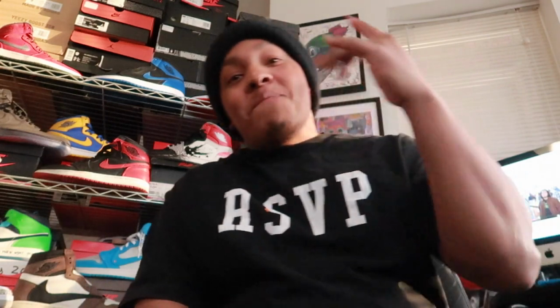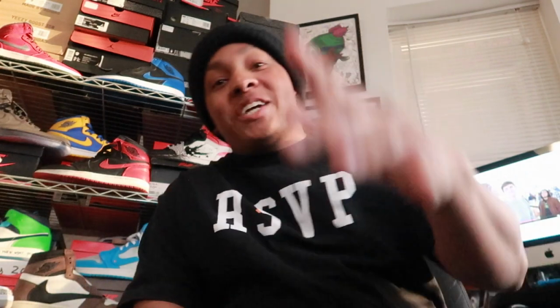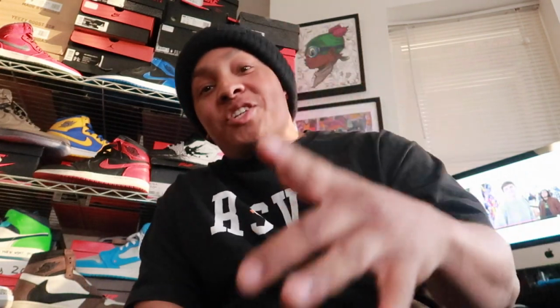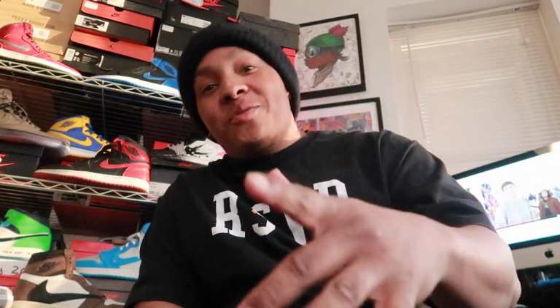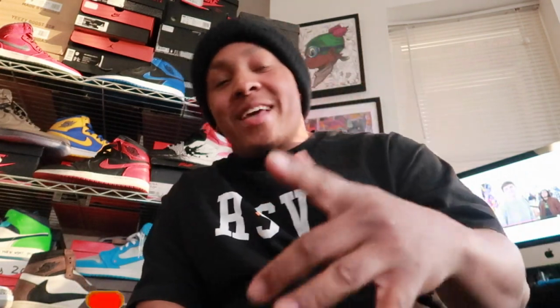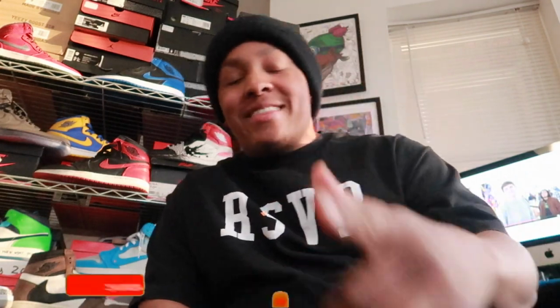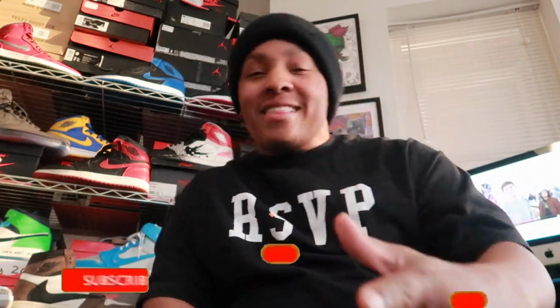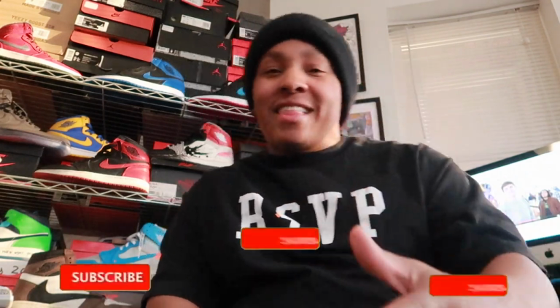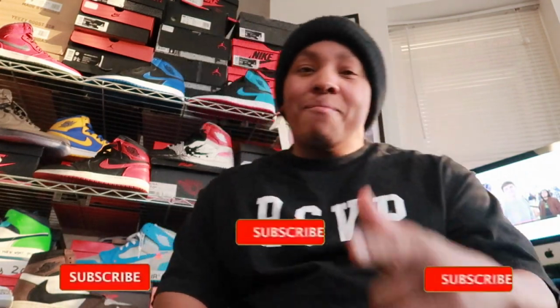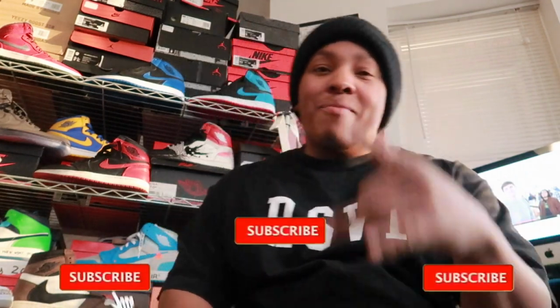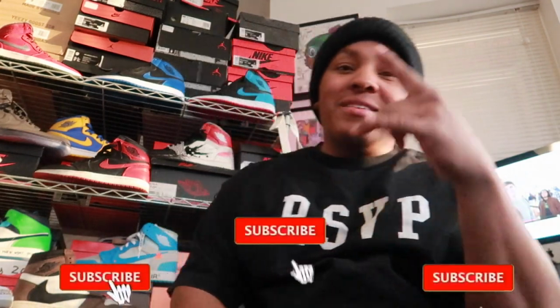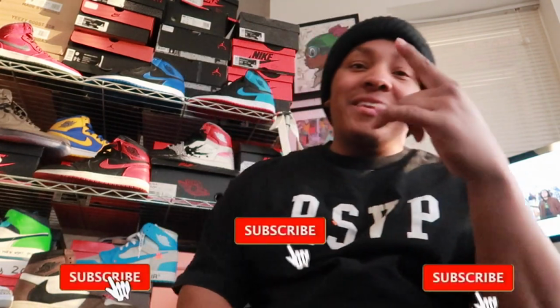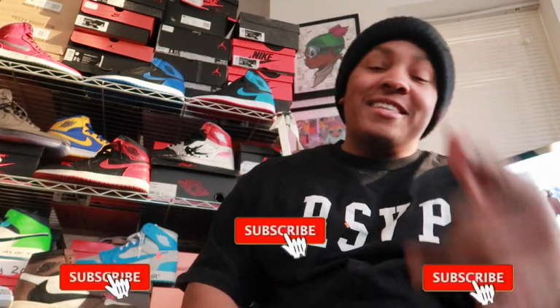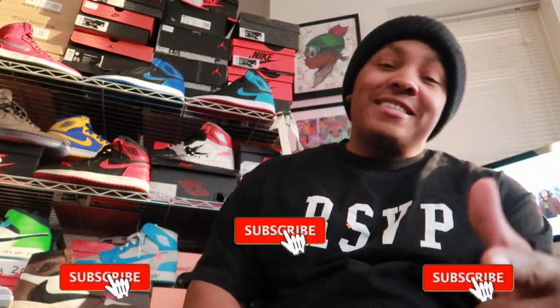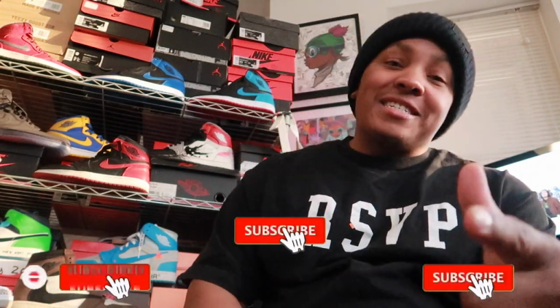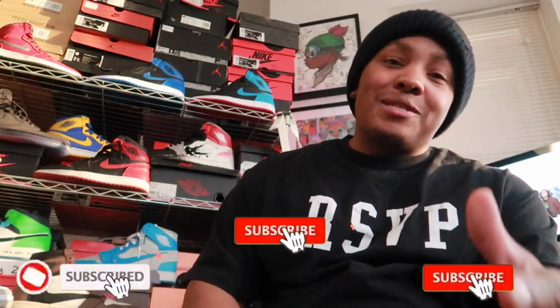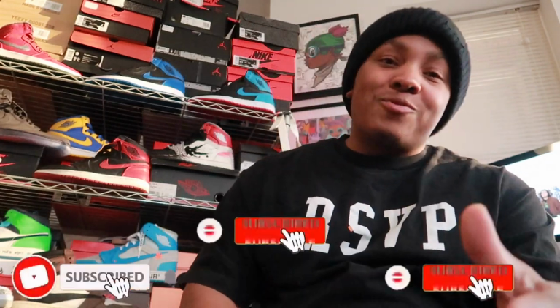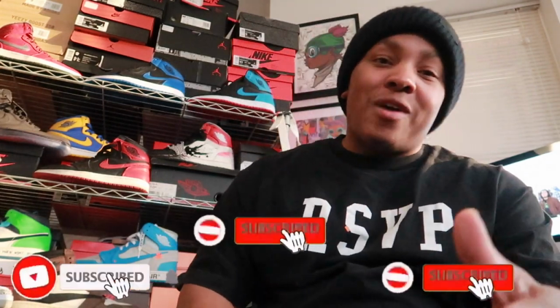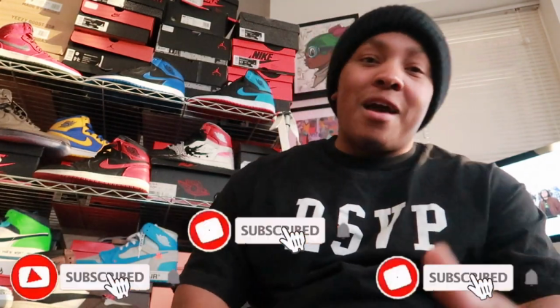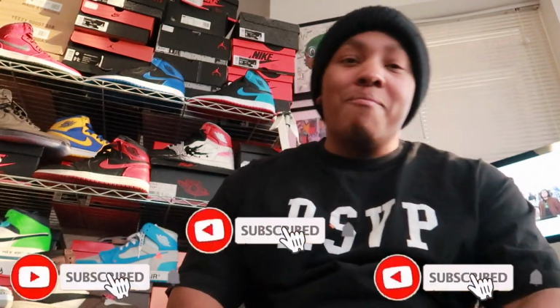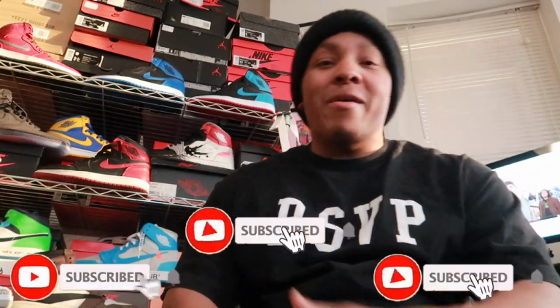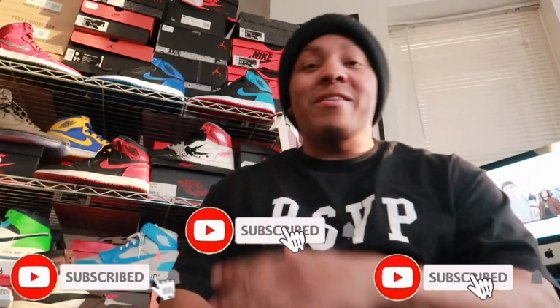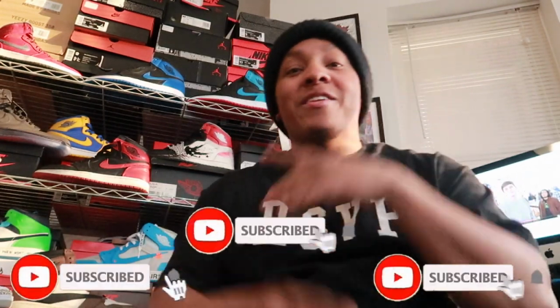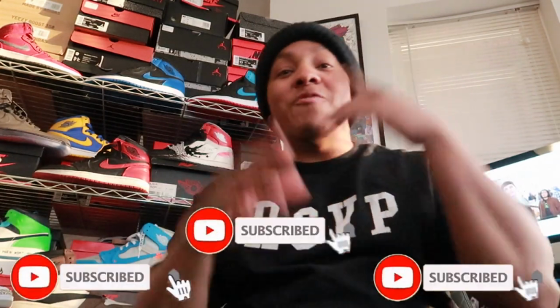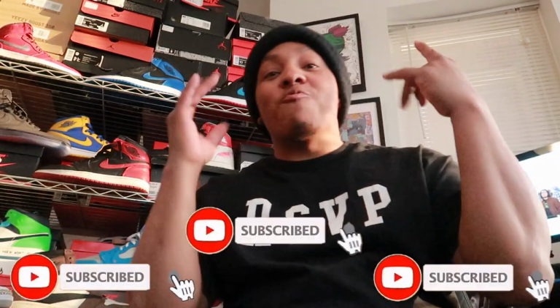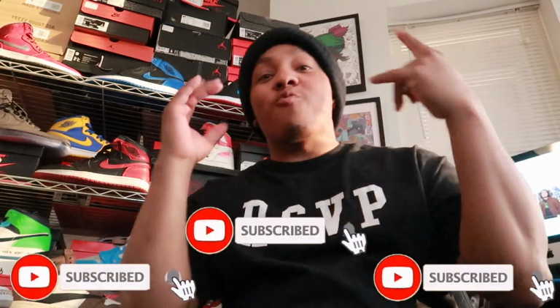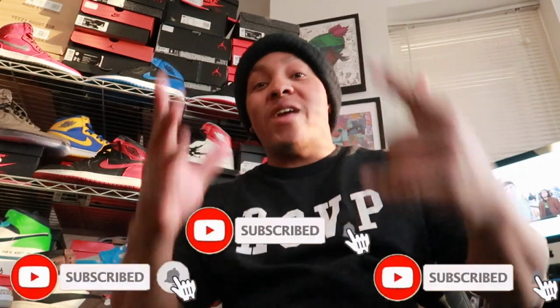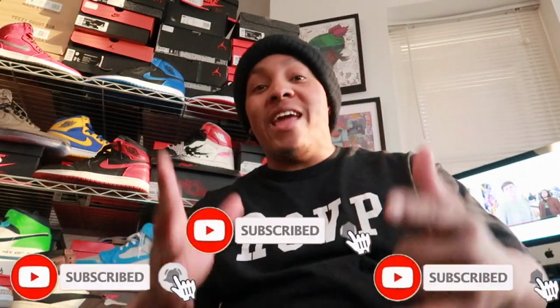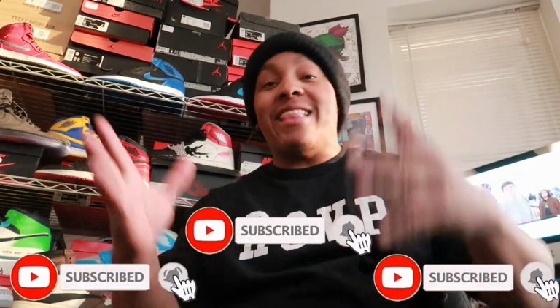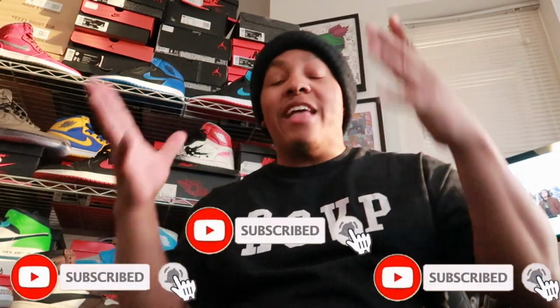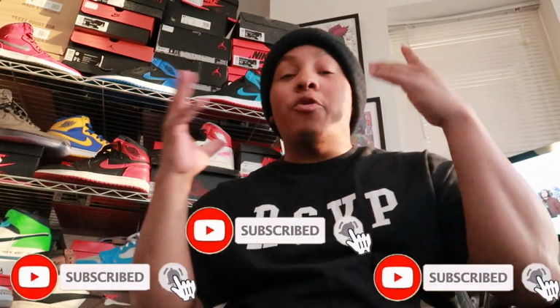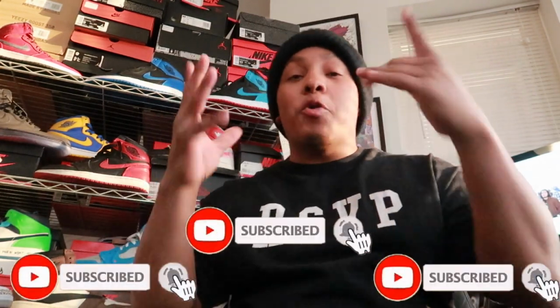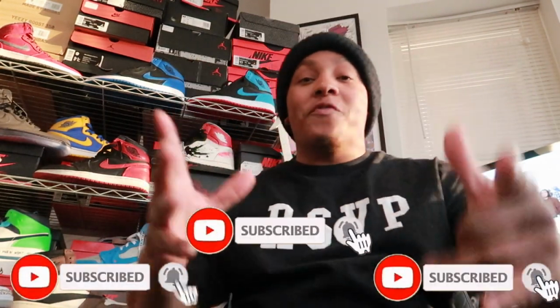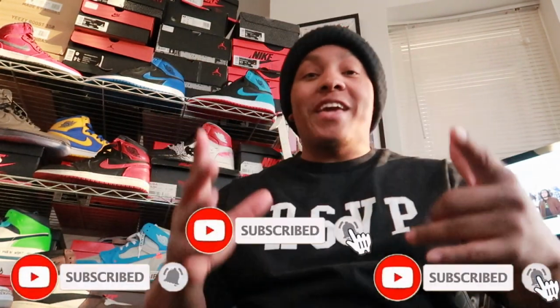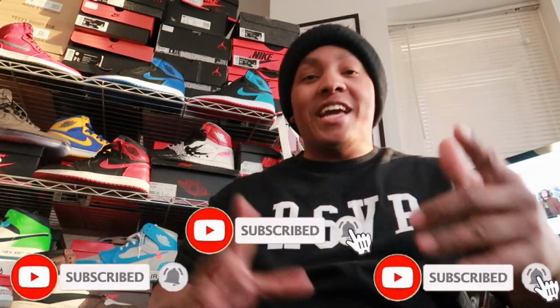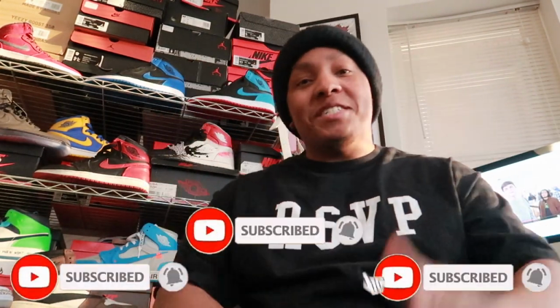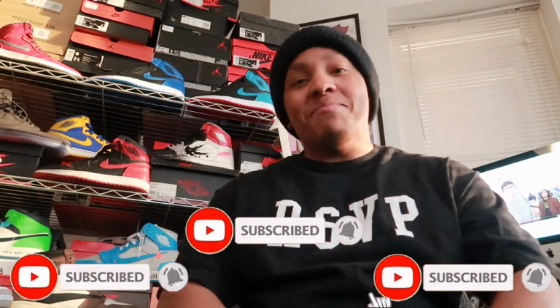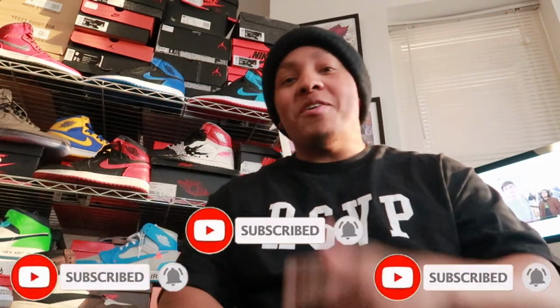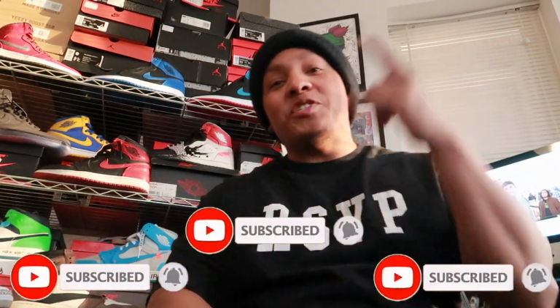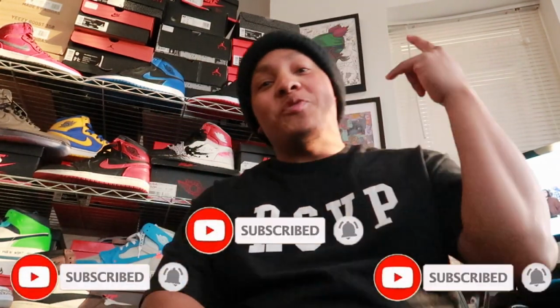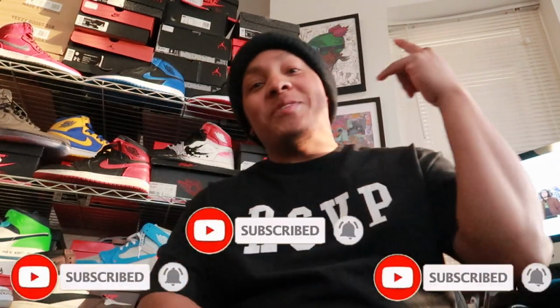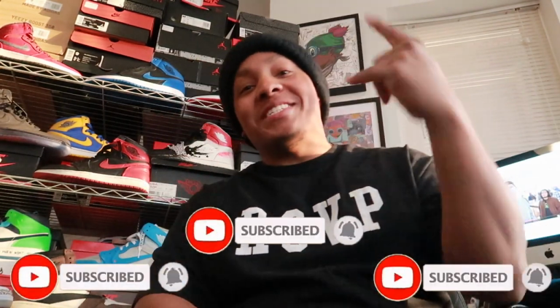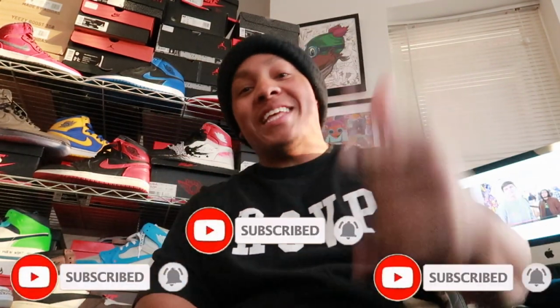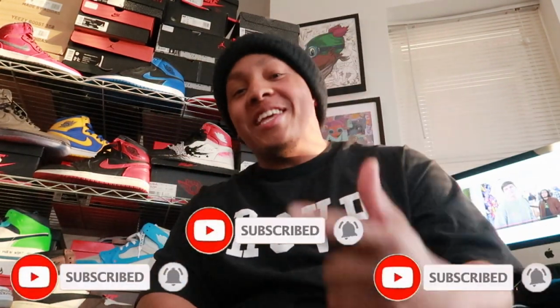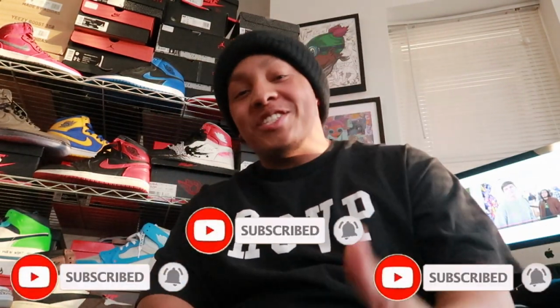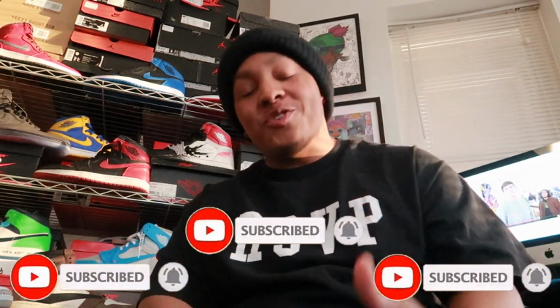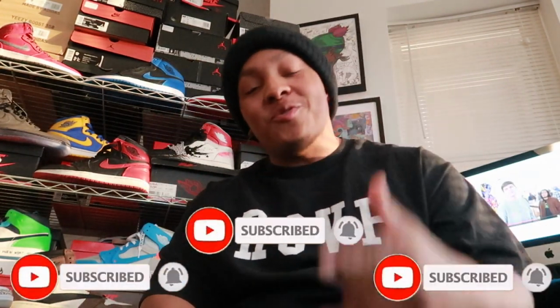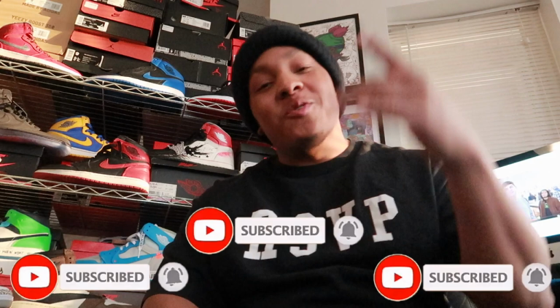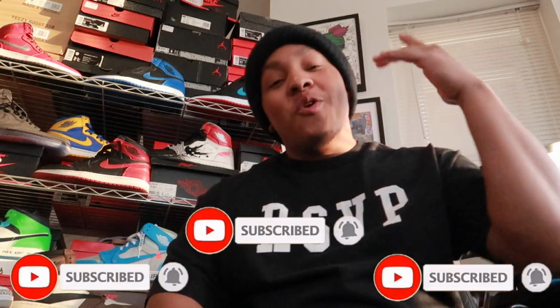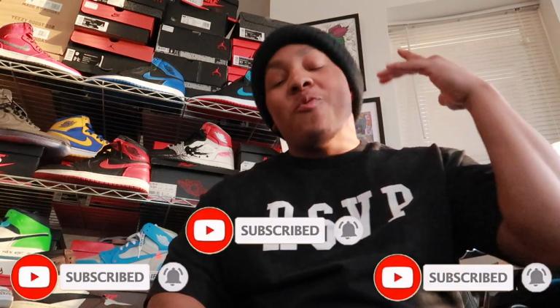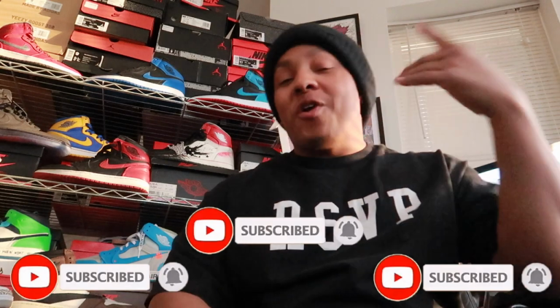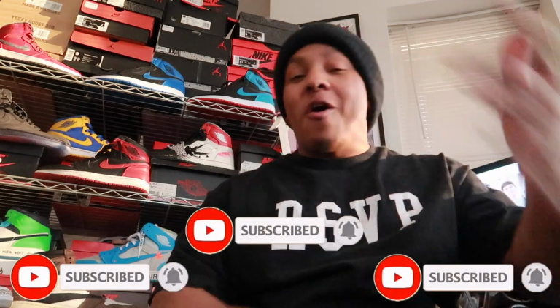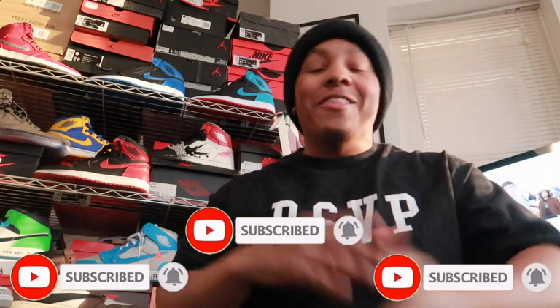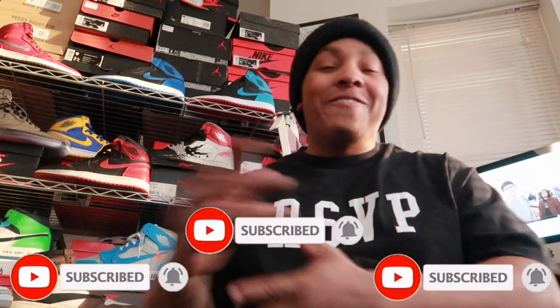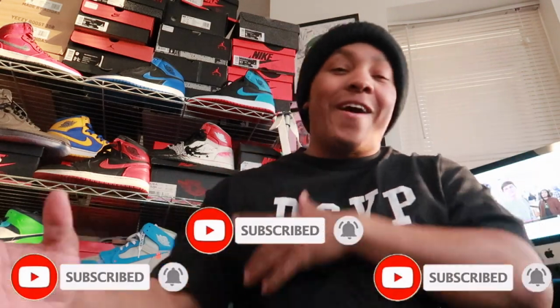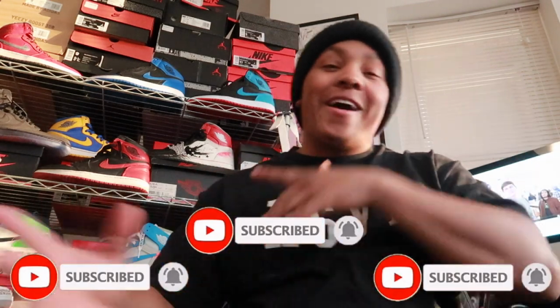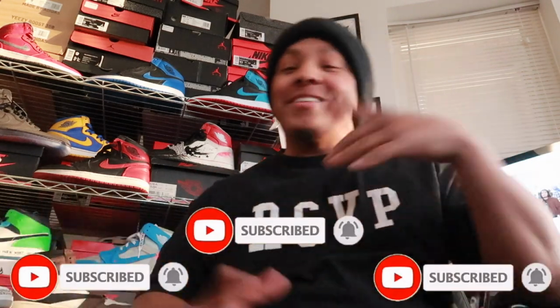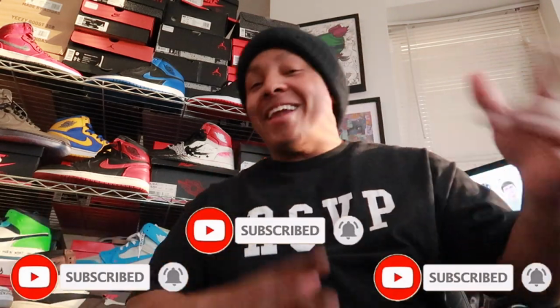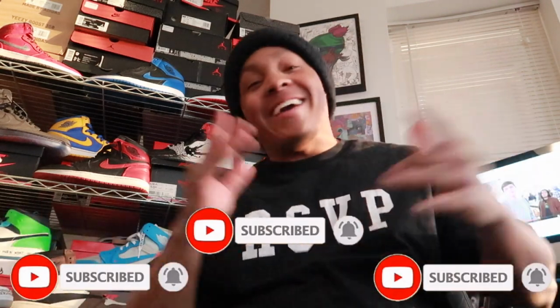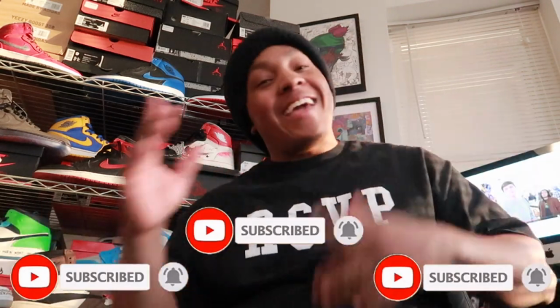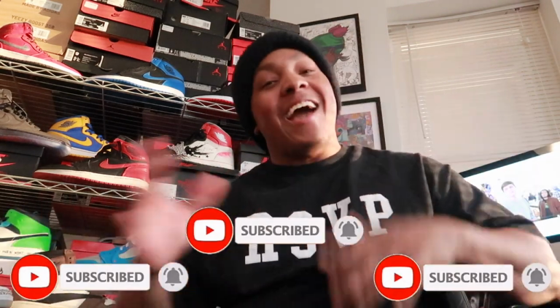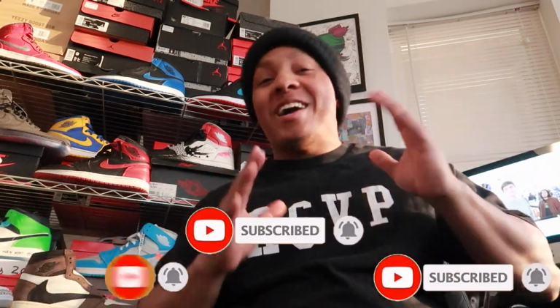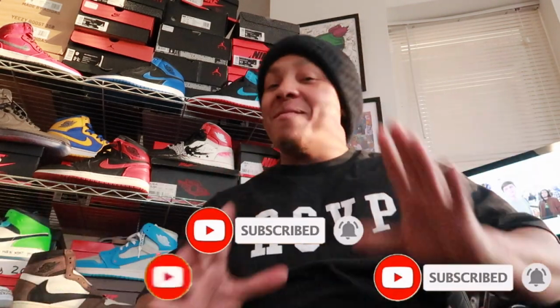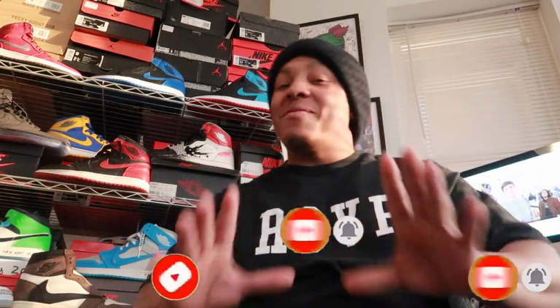Make sure you hit that like button, hit that subscribe button, and ring that notification bell so you can stay in tune with all the fire that I got coming.